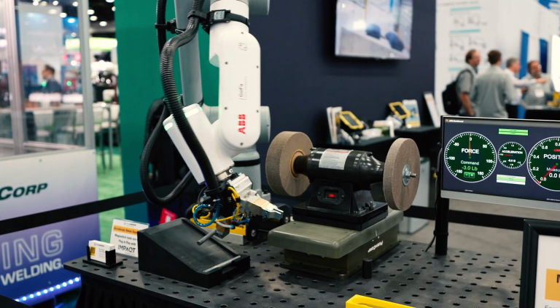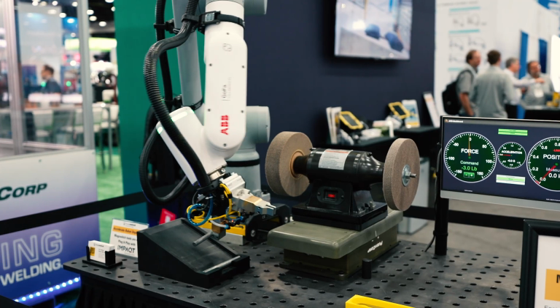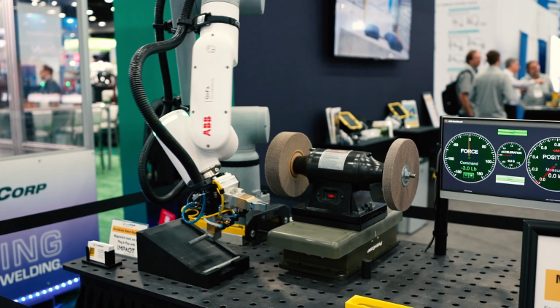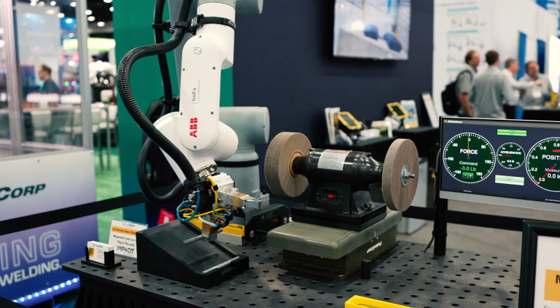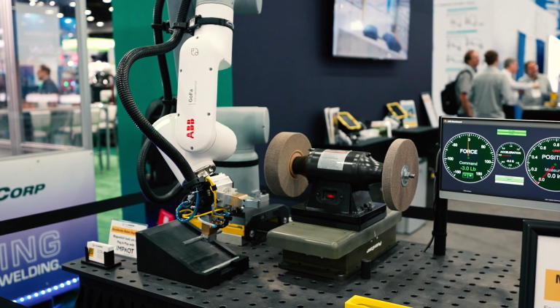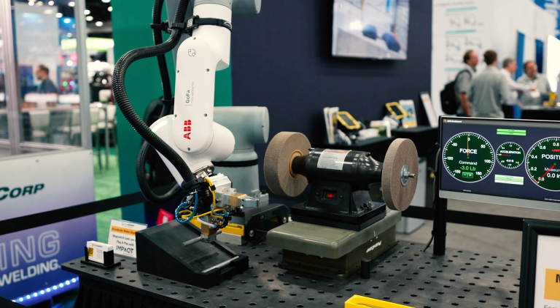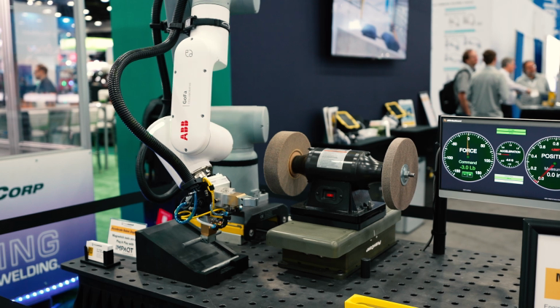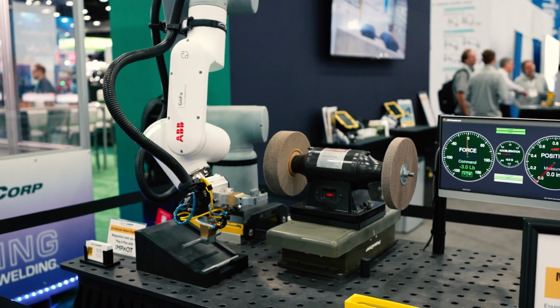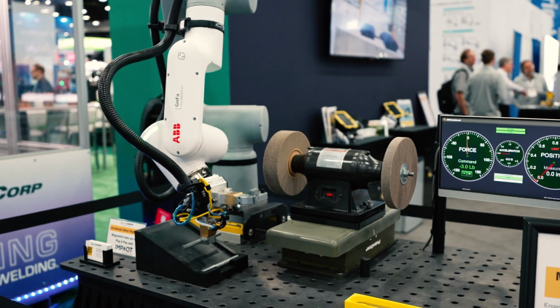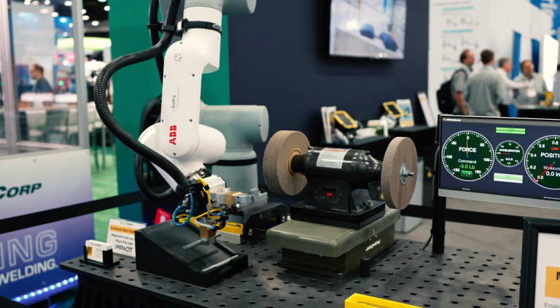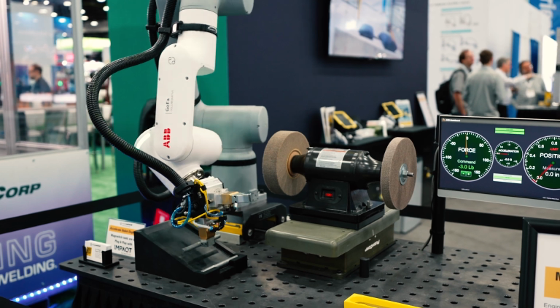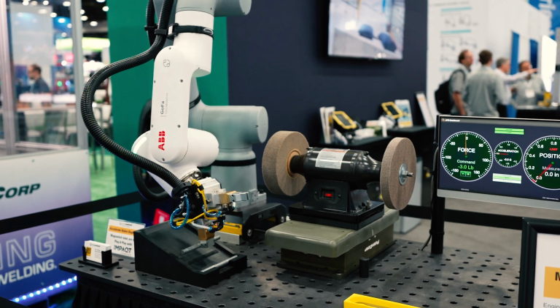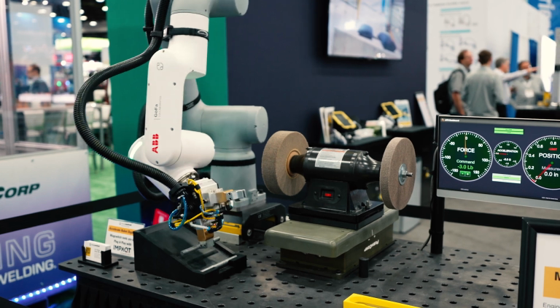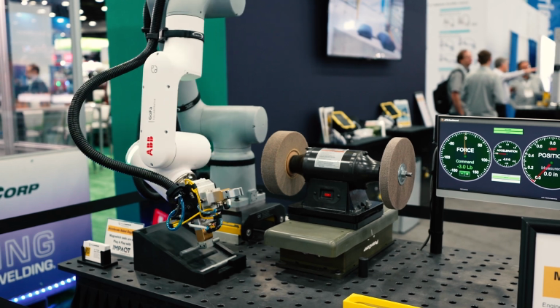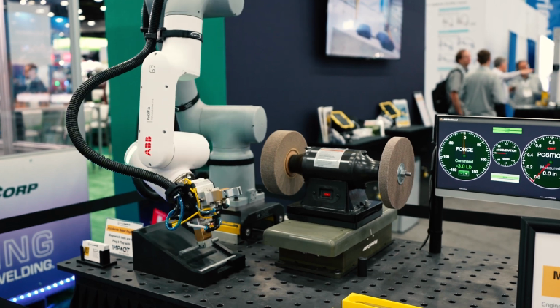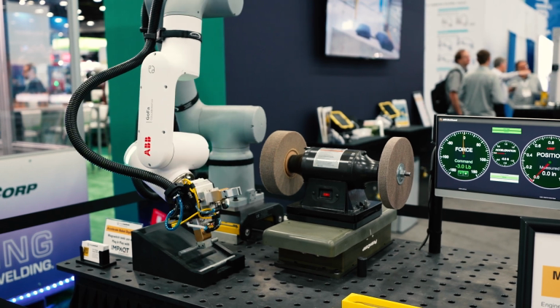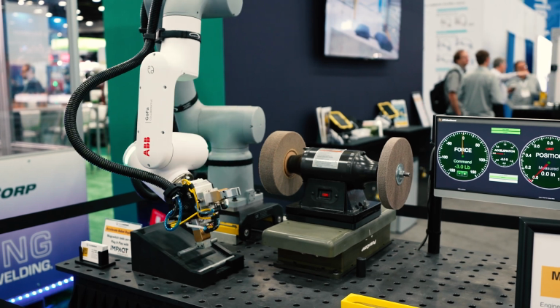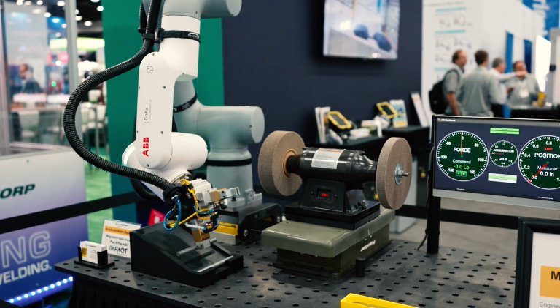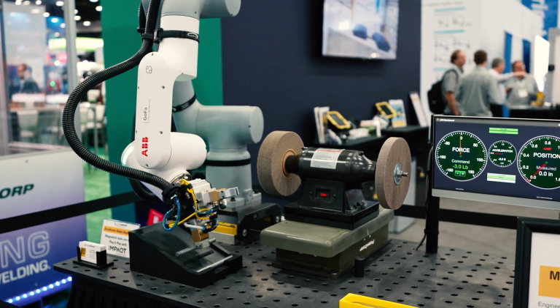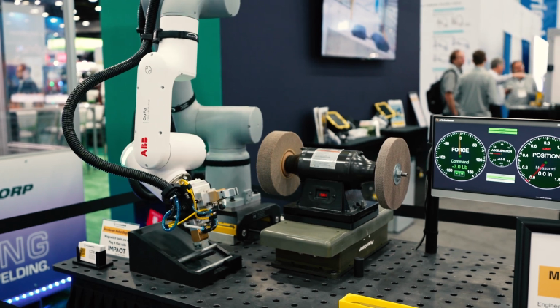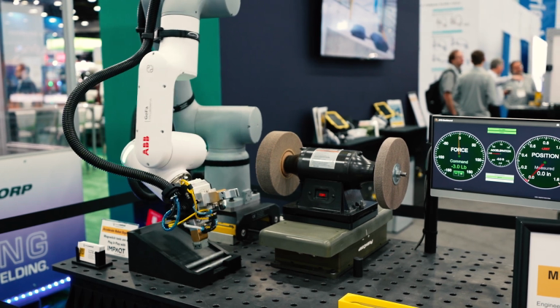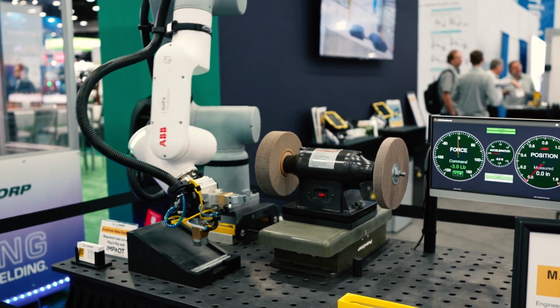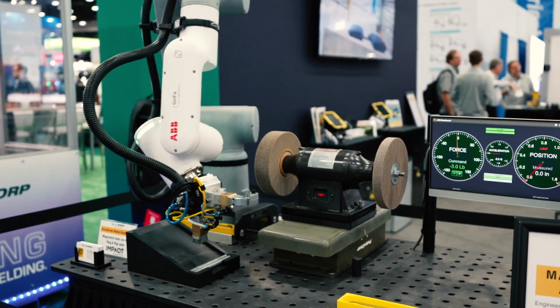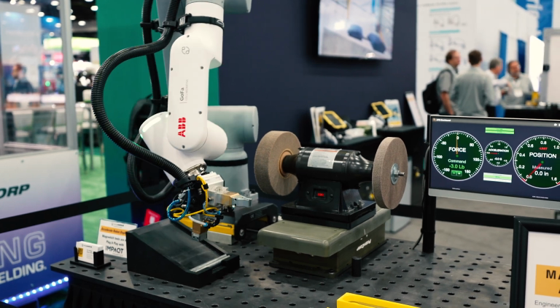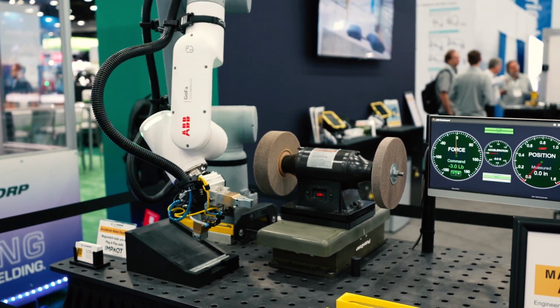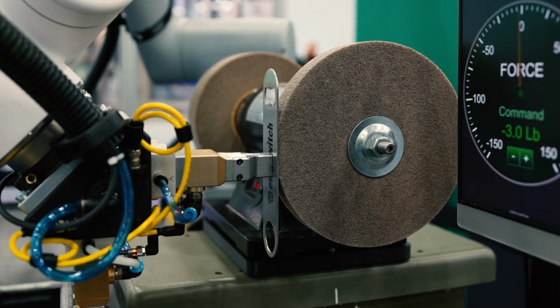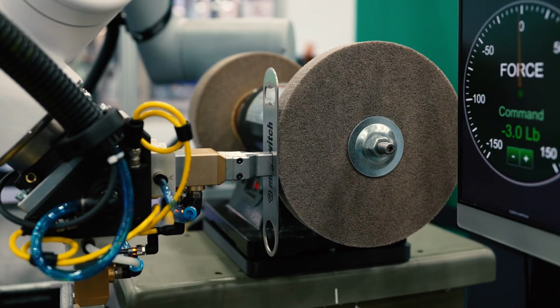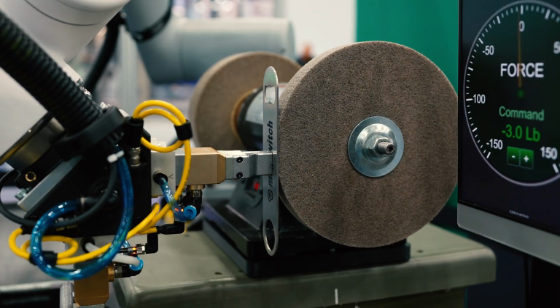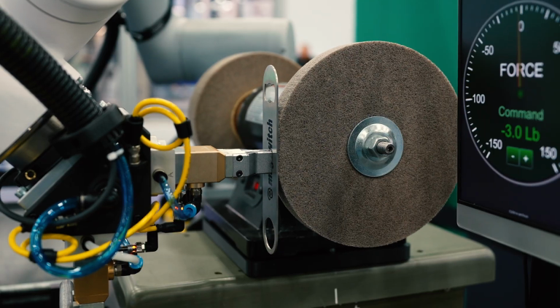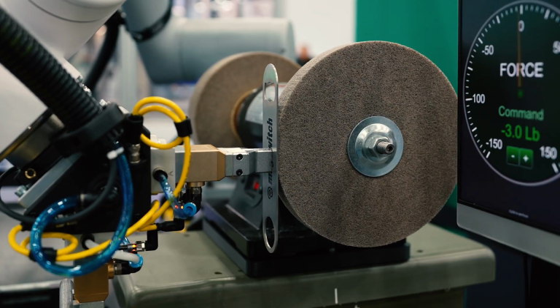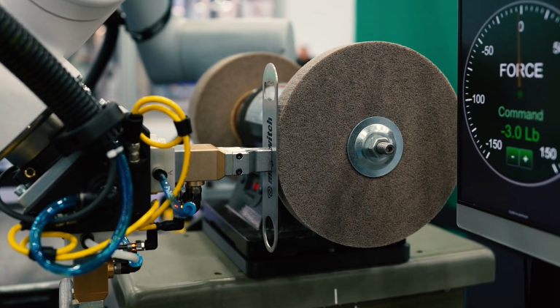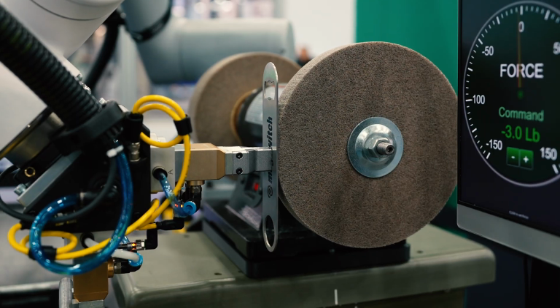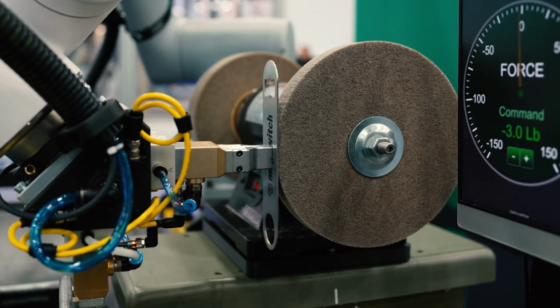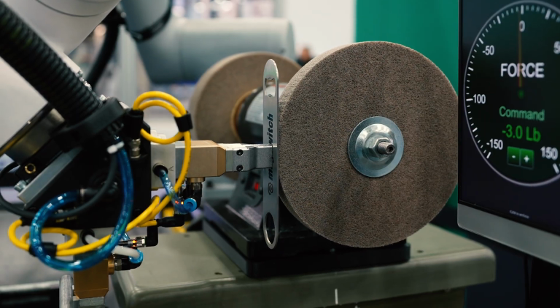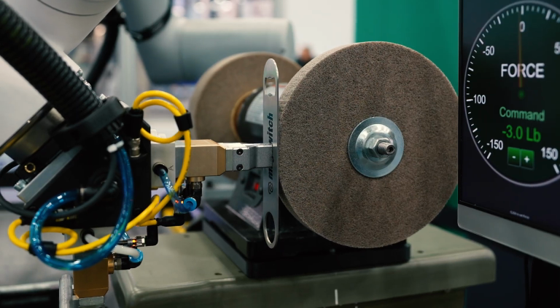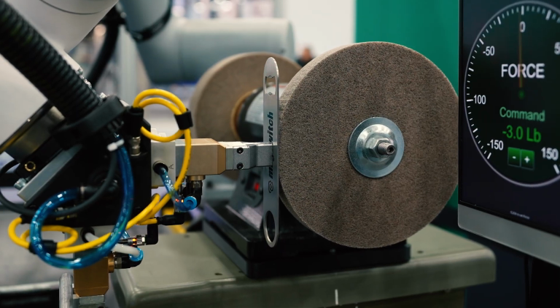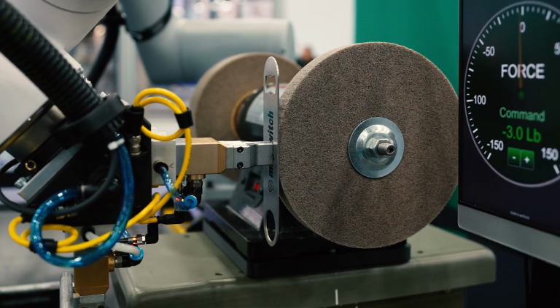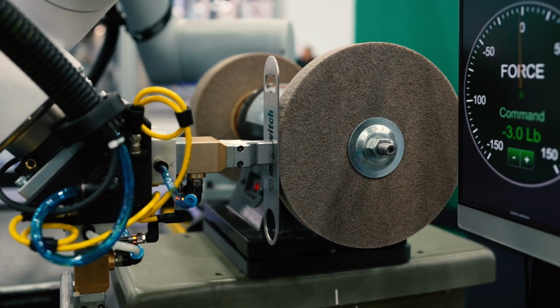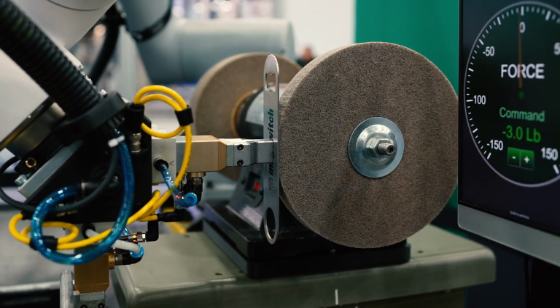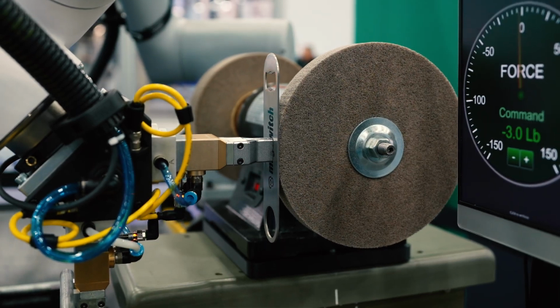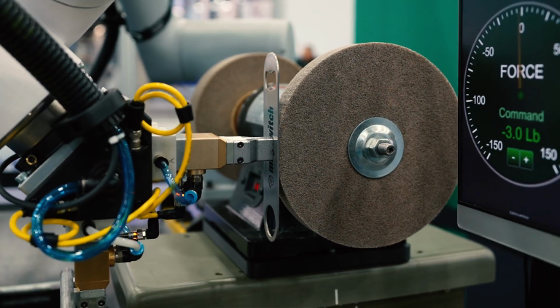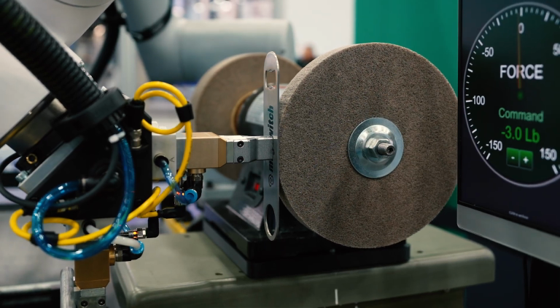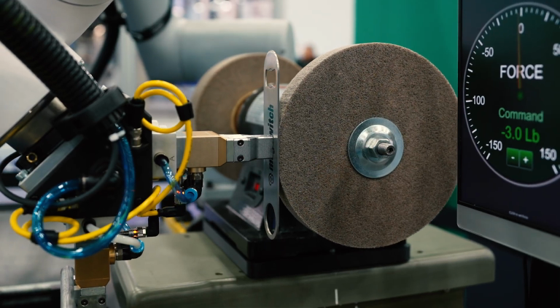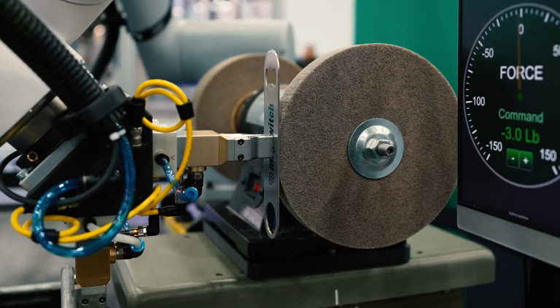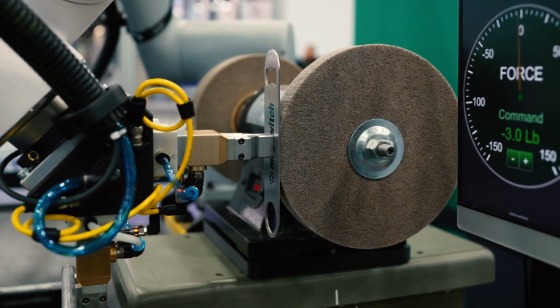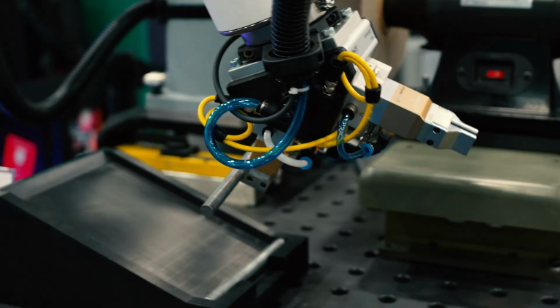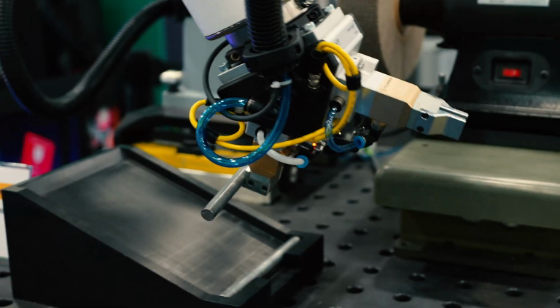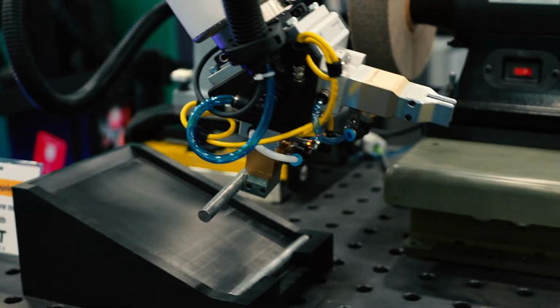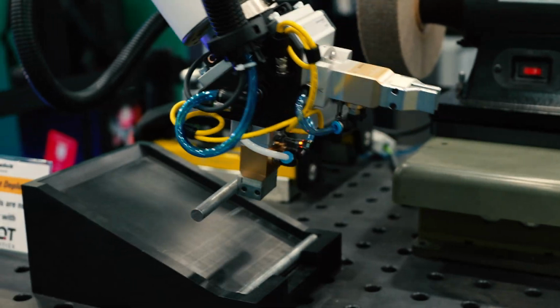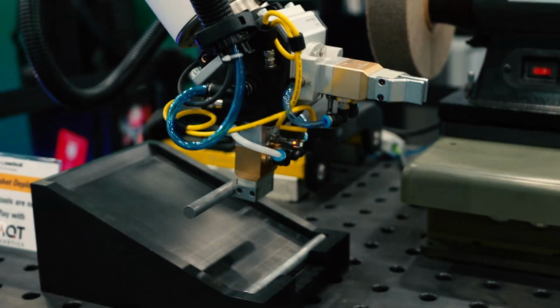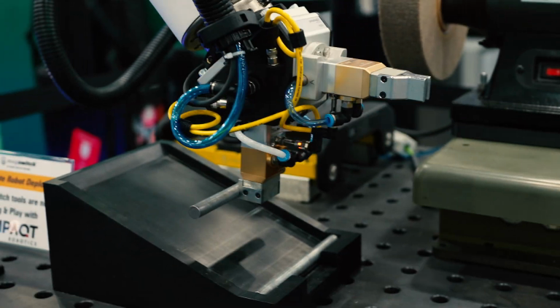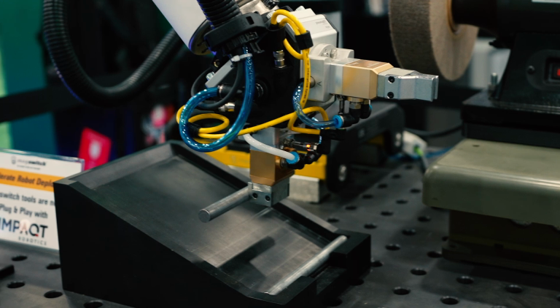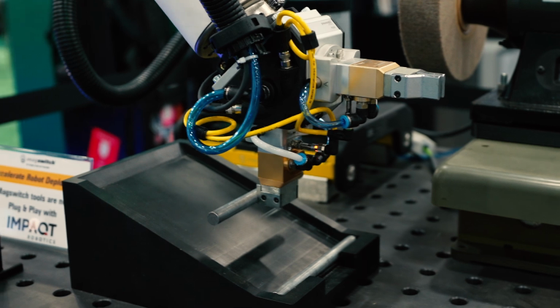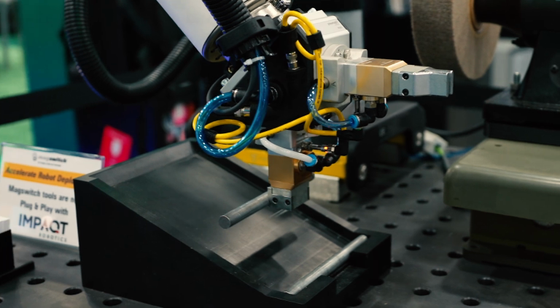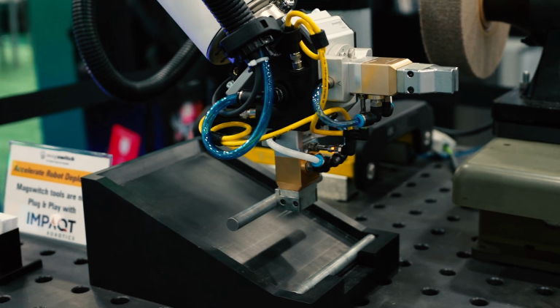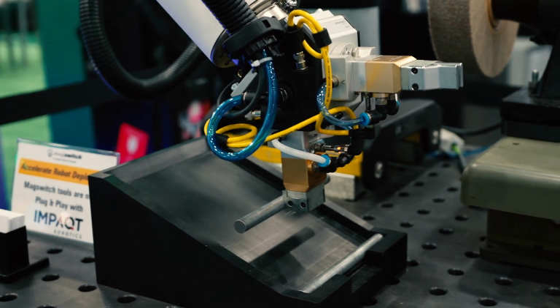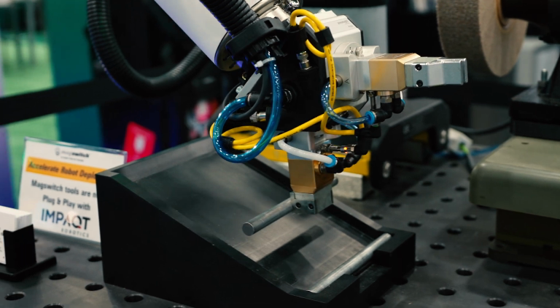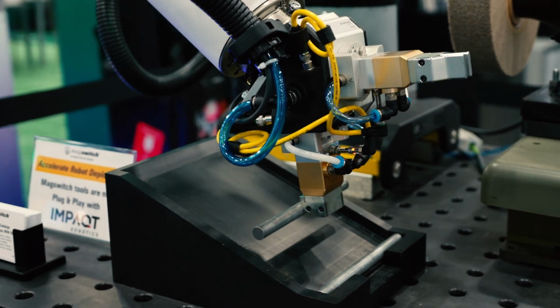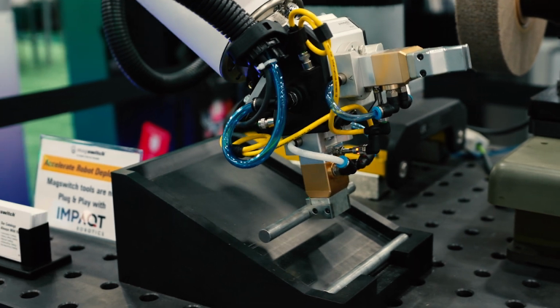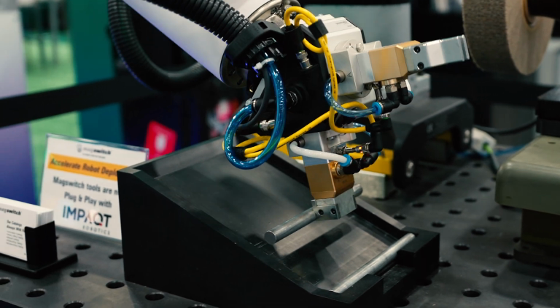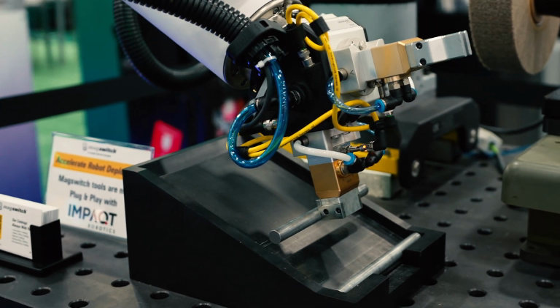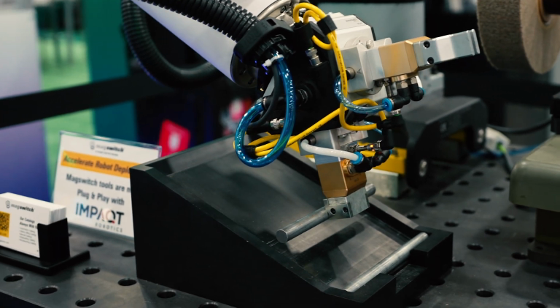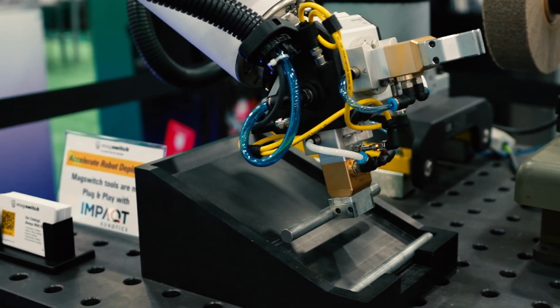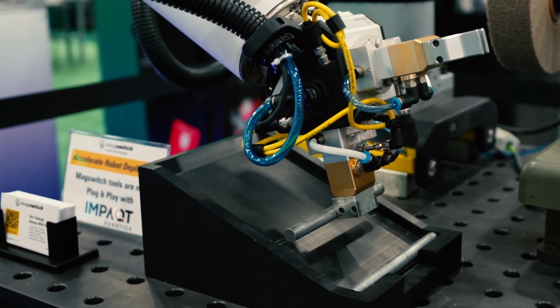We have an ABB Gofa 5 partnered with PushCorp doing adaptive grinding and polishing.